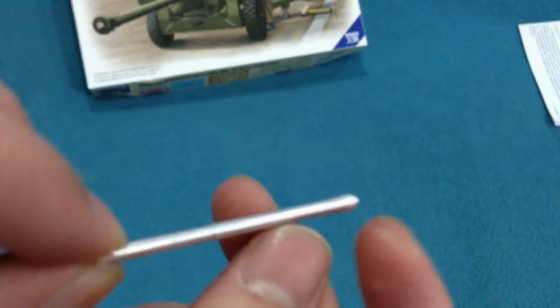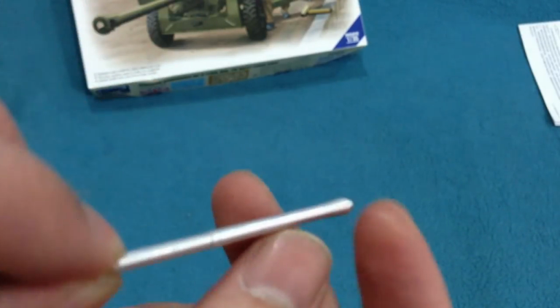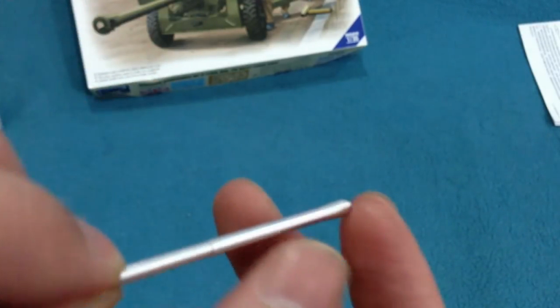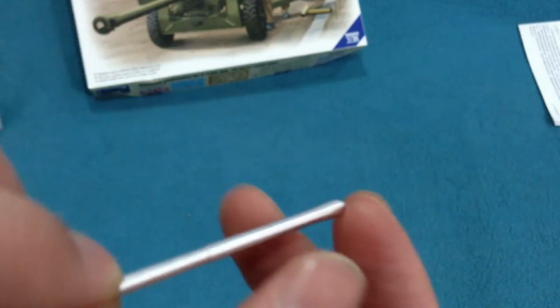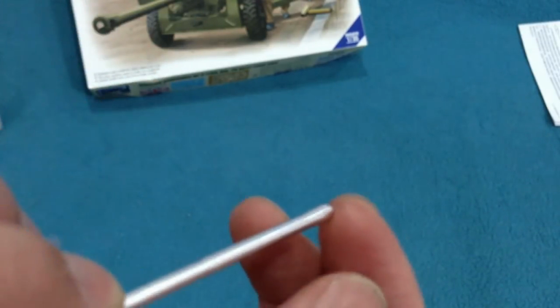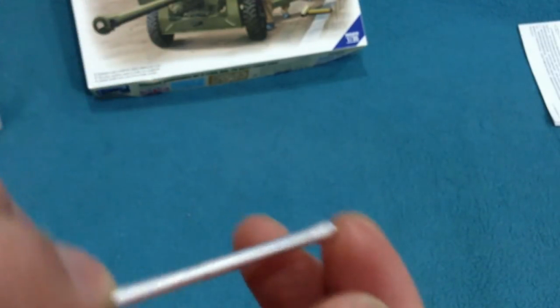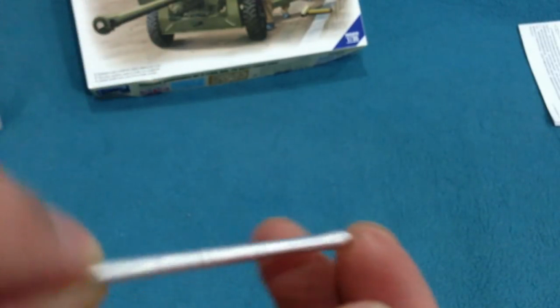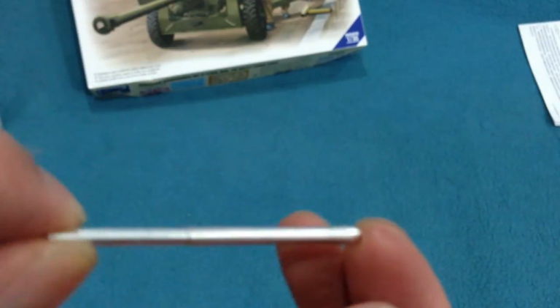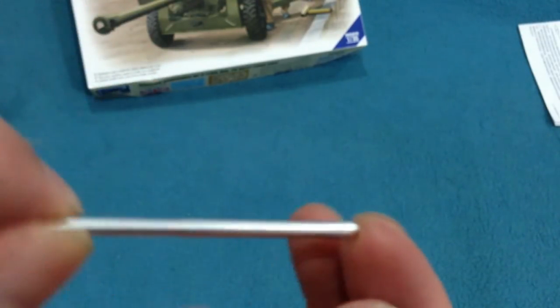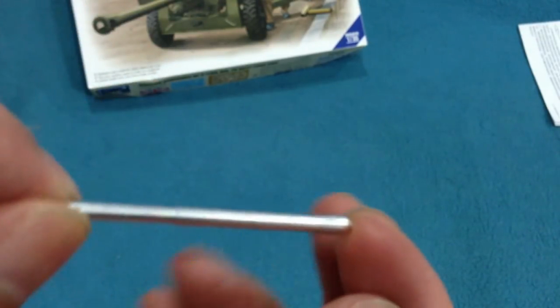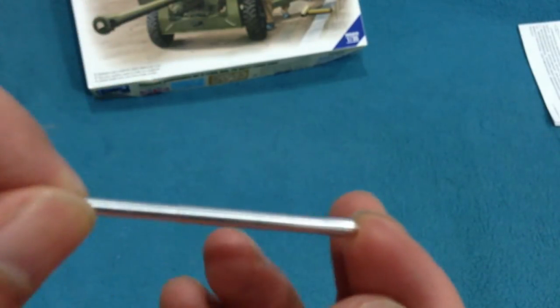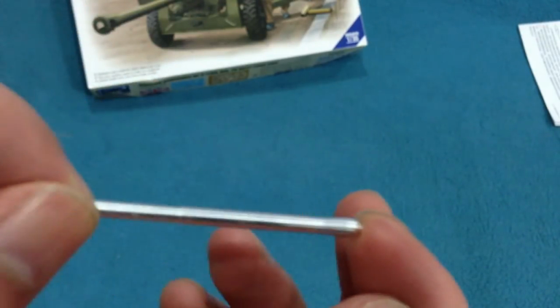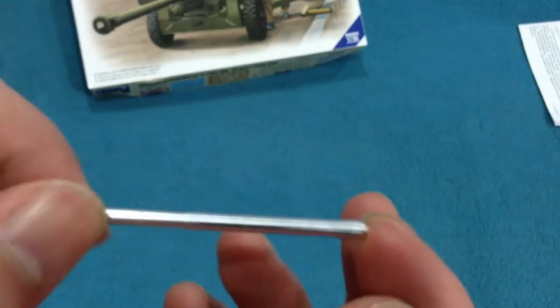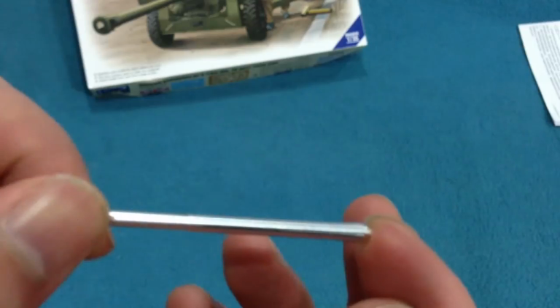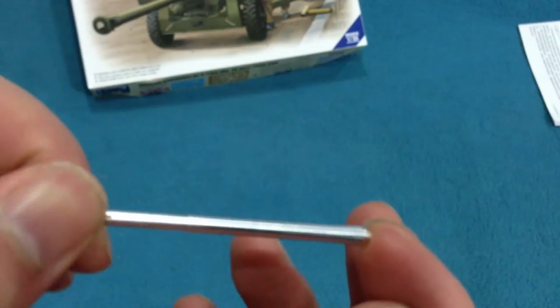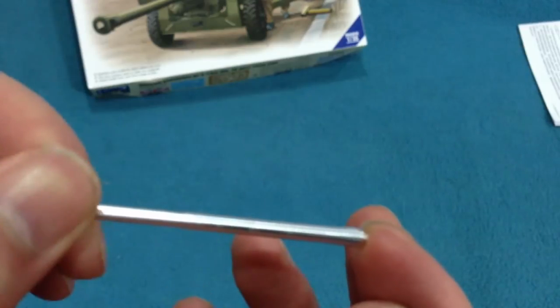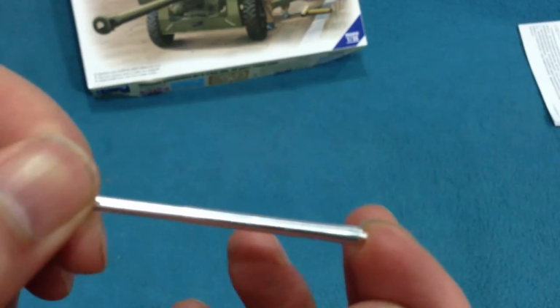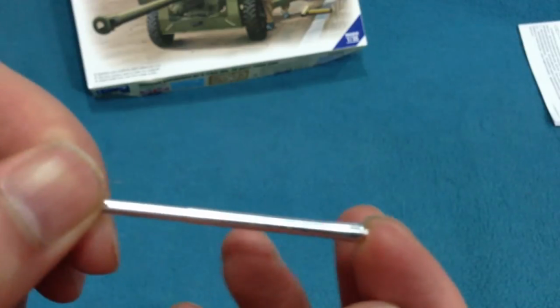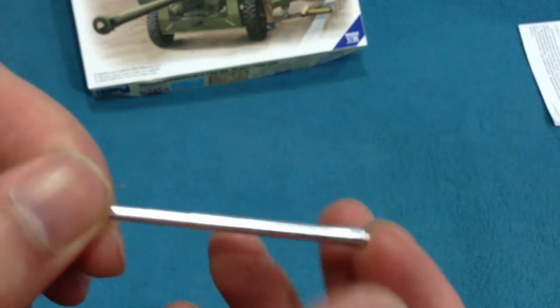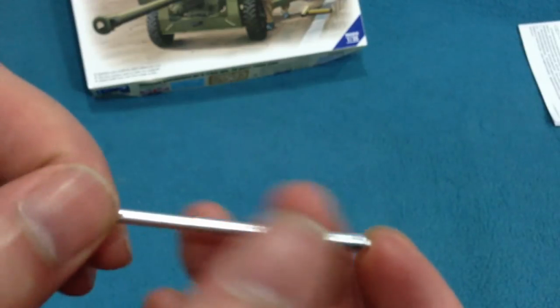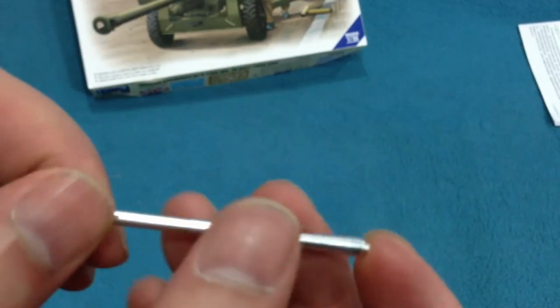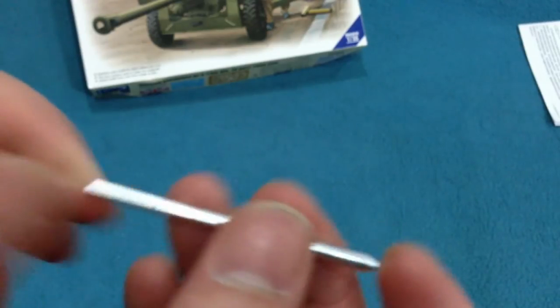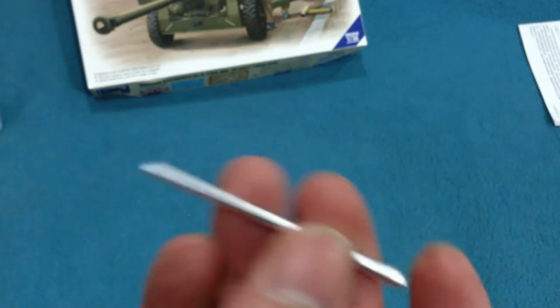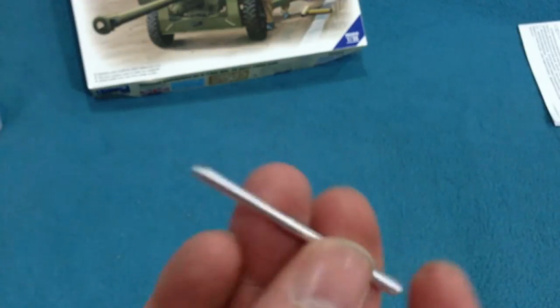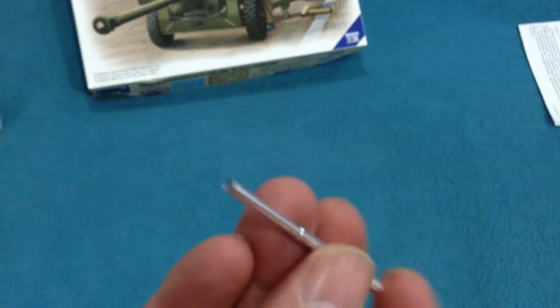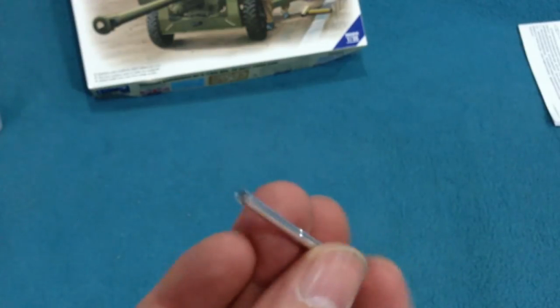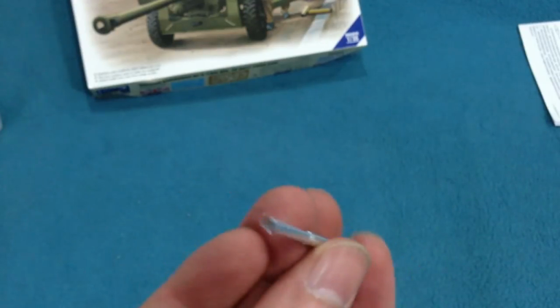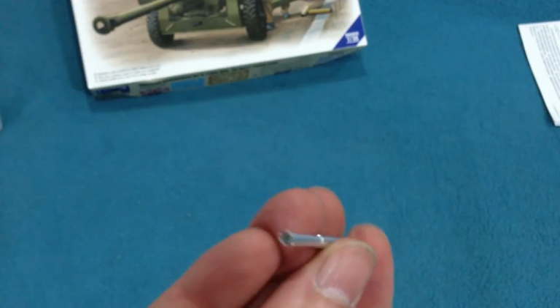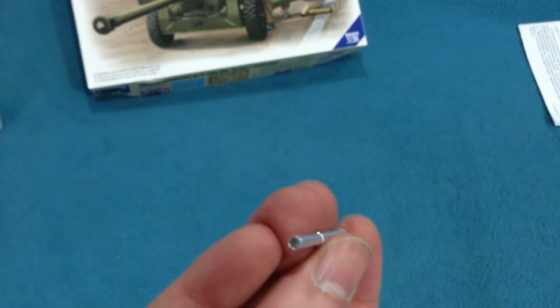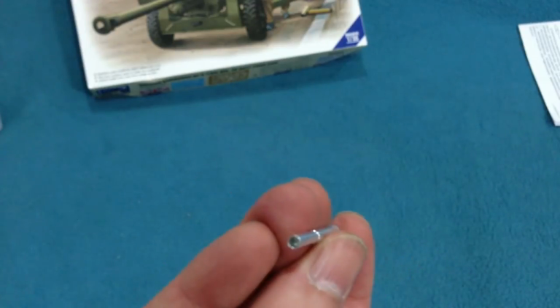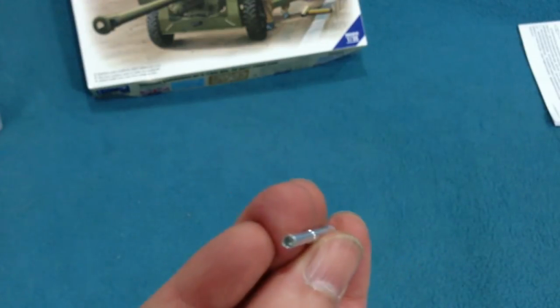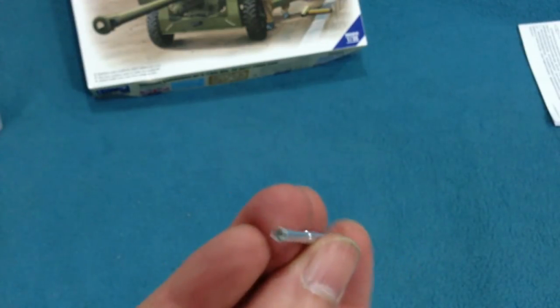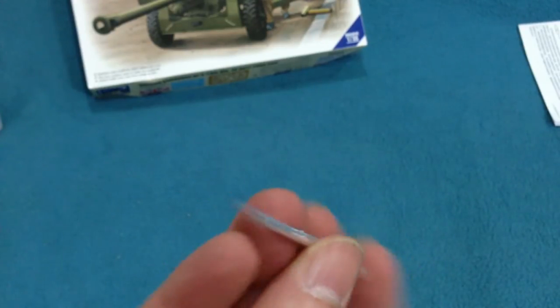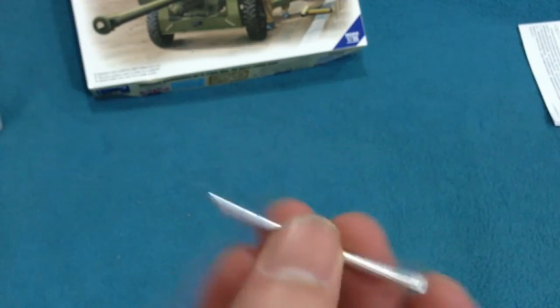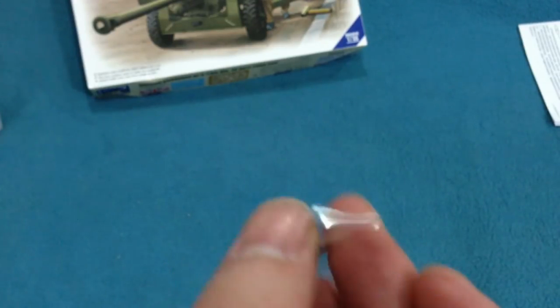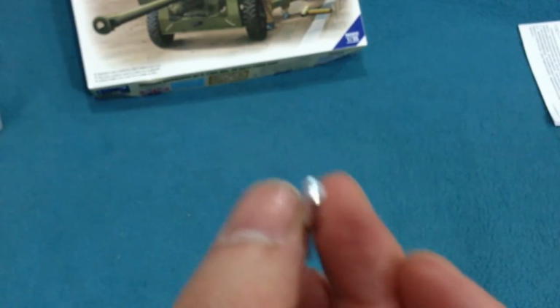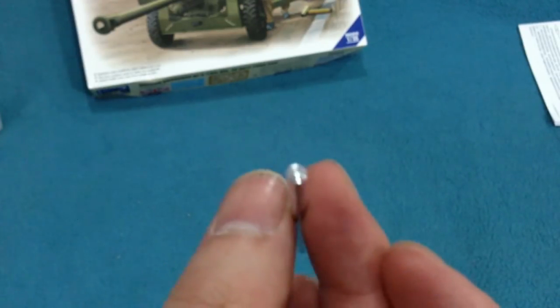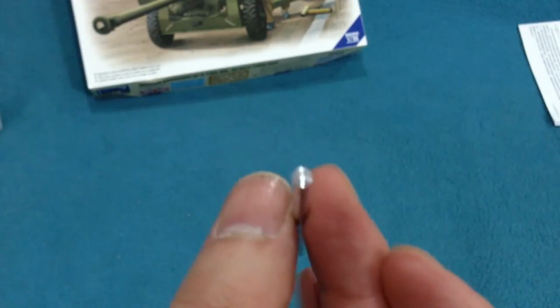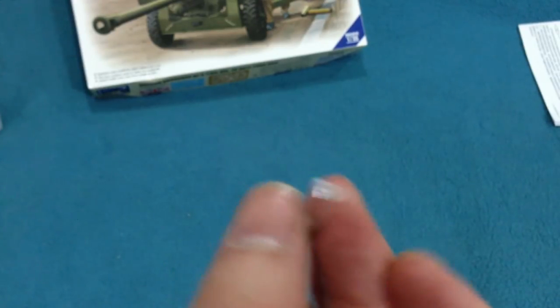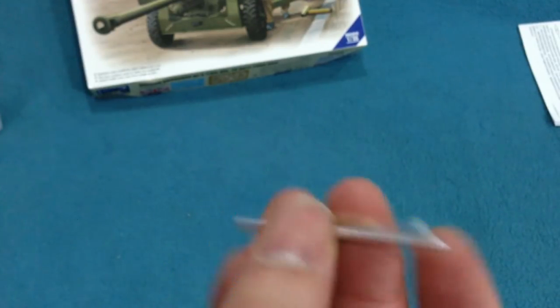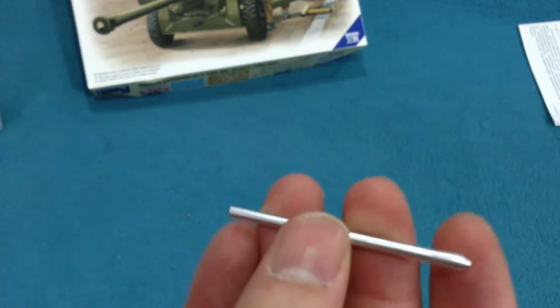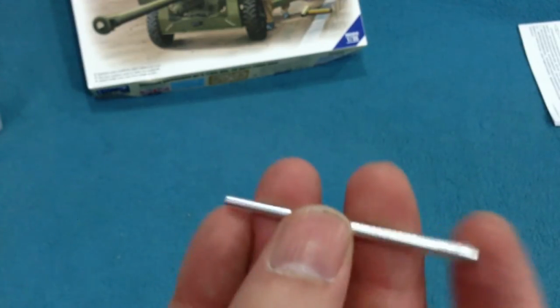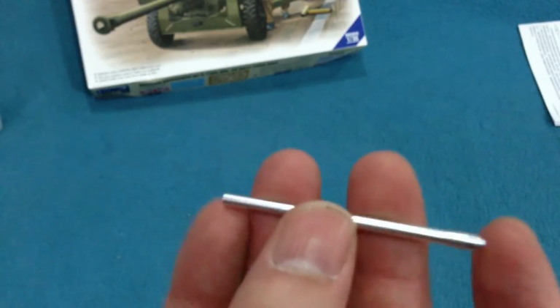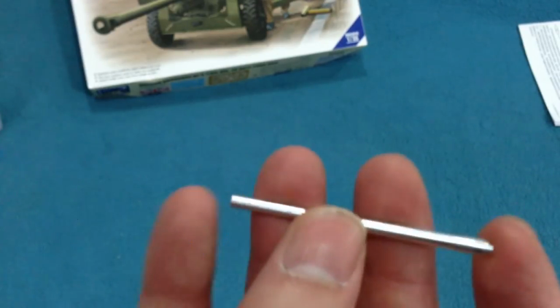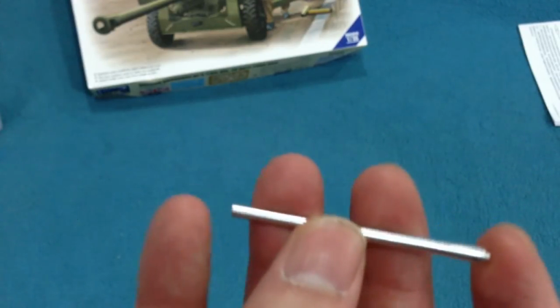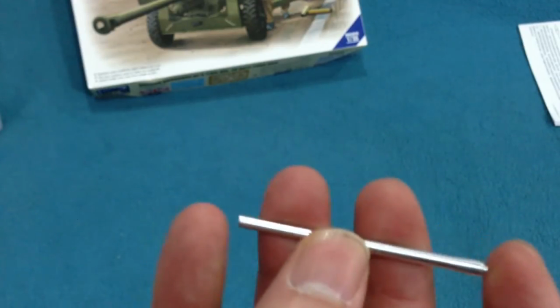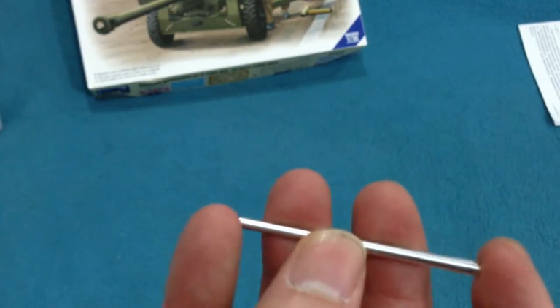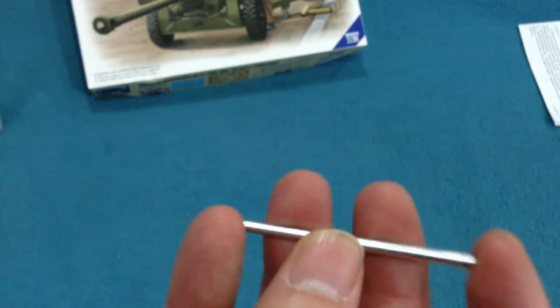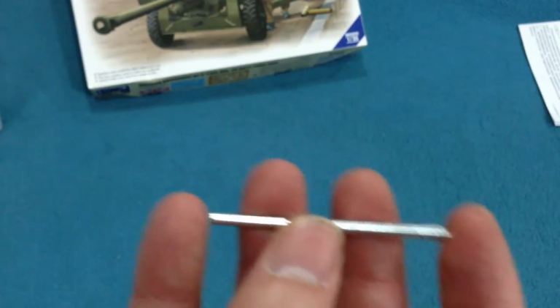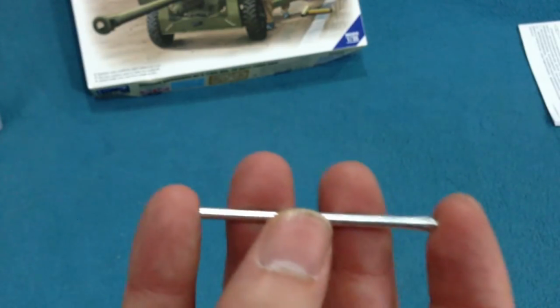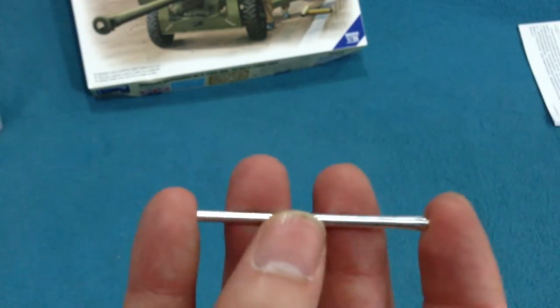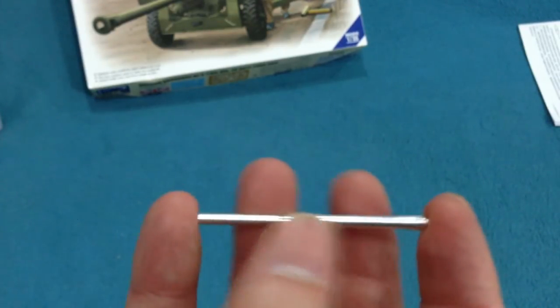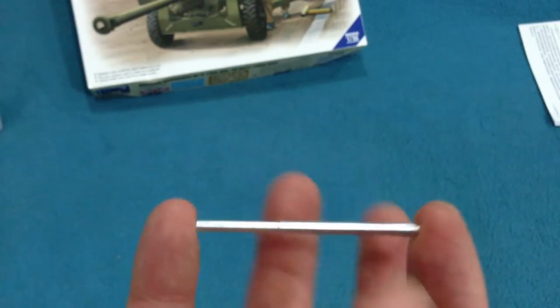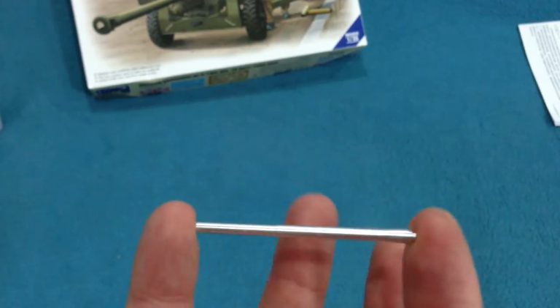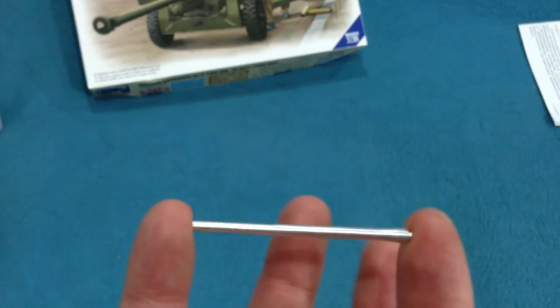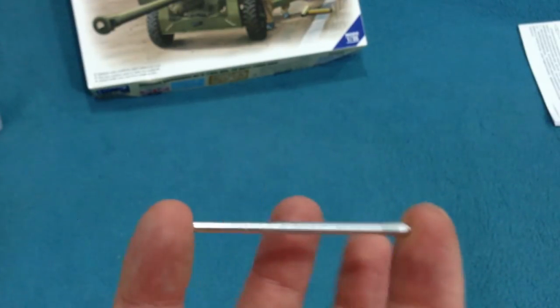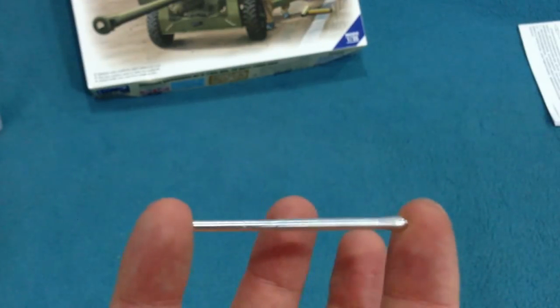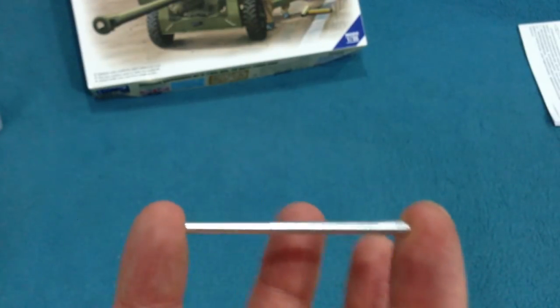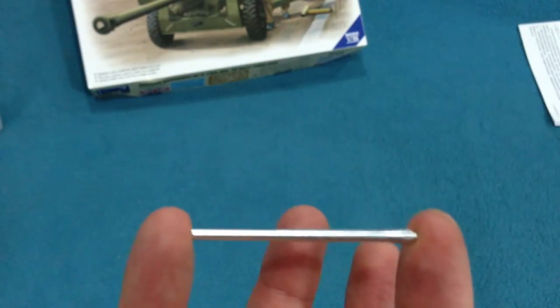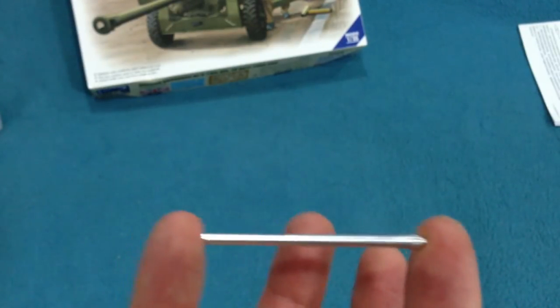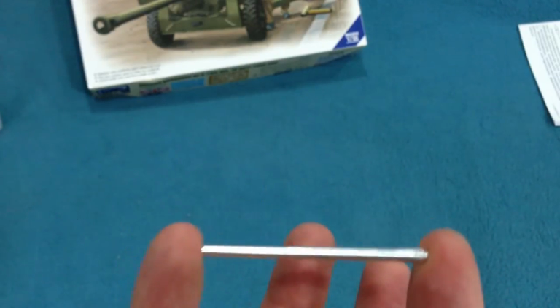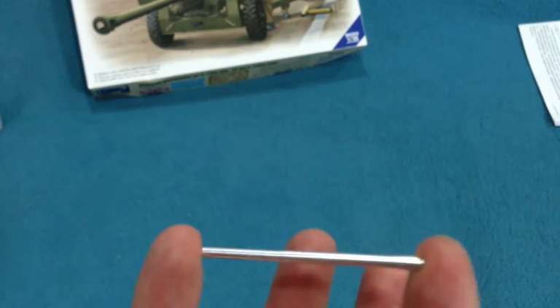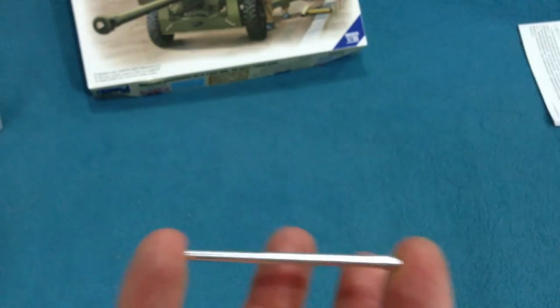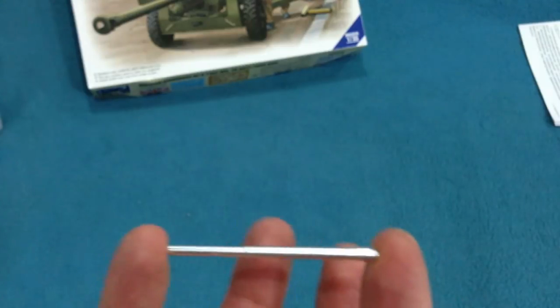I've got a feeling it might be the barrel that was designed for use with the airborne version of this gun, which I think is being sold as a Bronco kit. So I think I probably won't be using that.